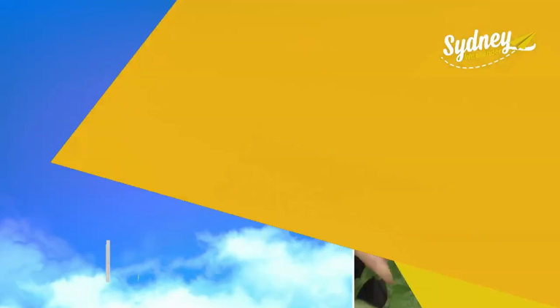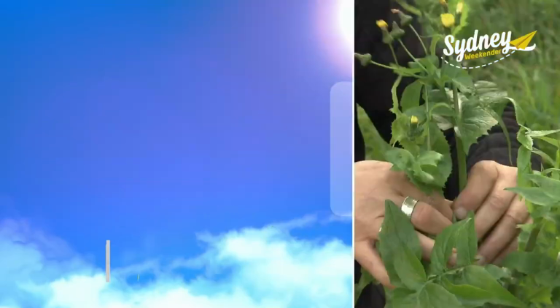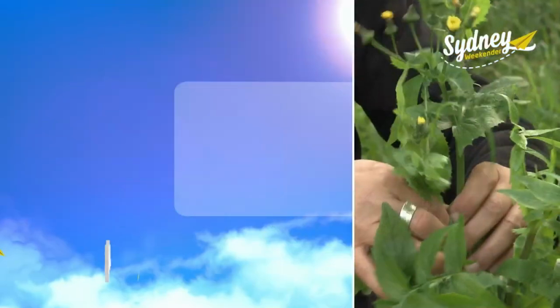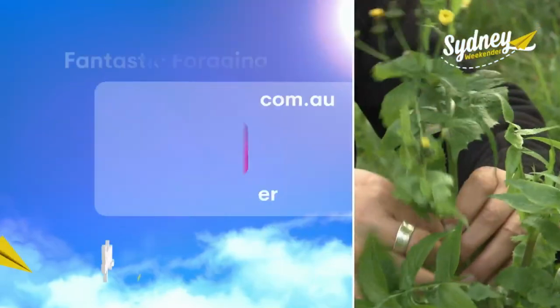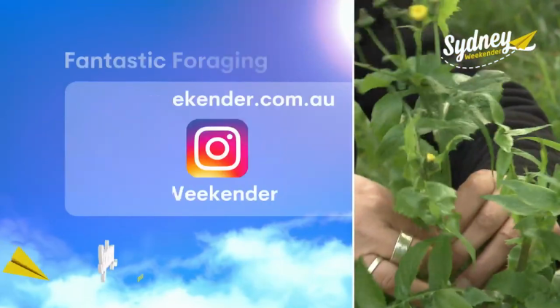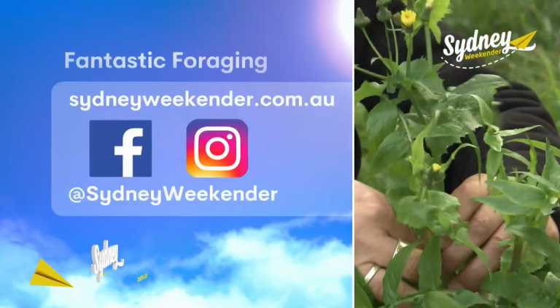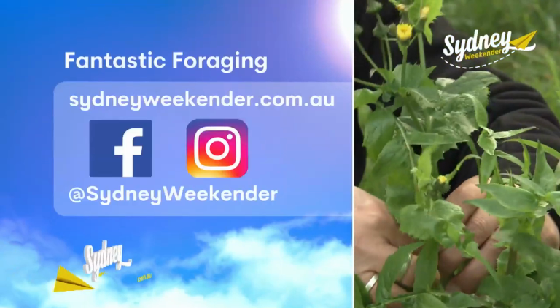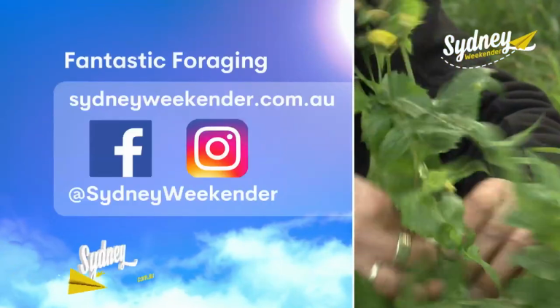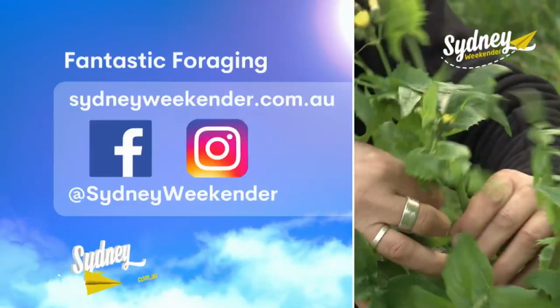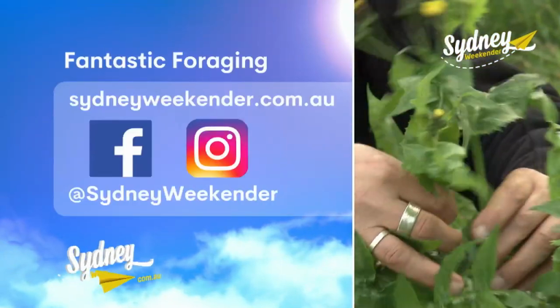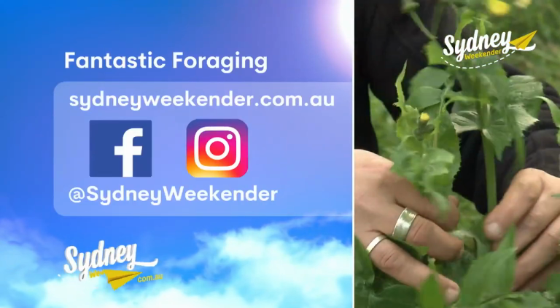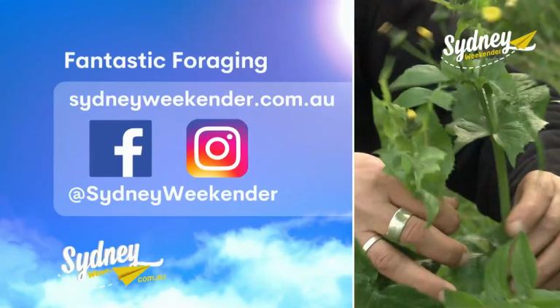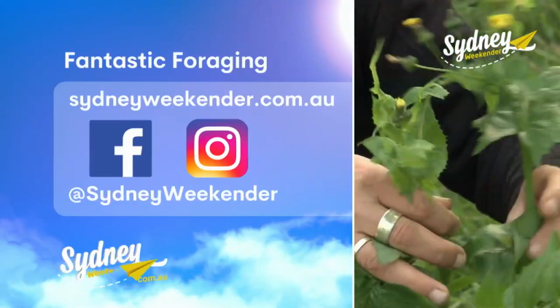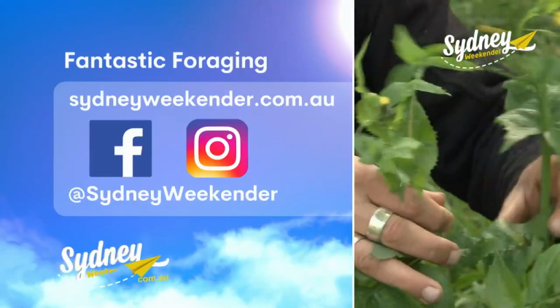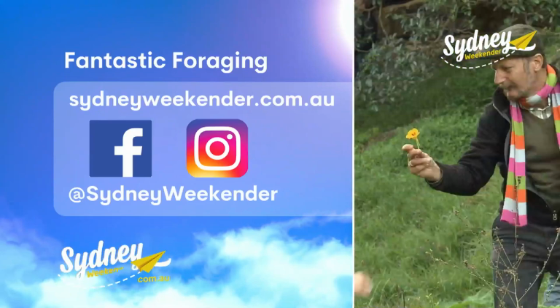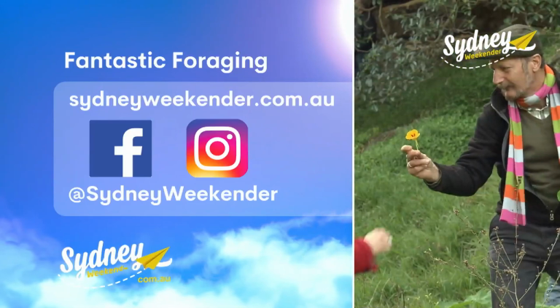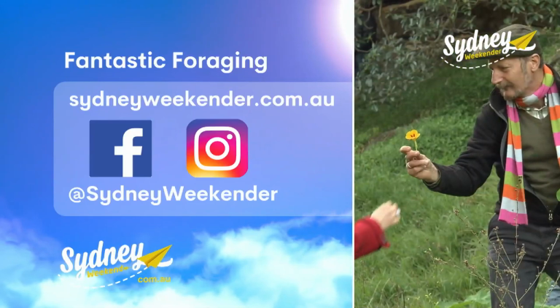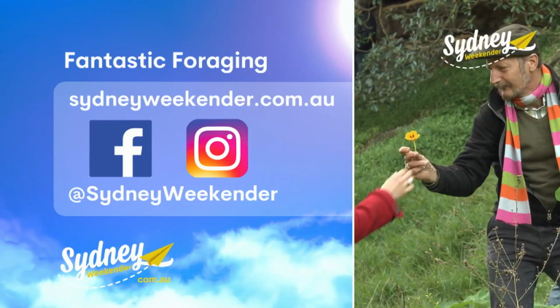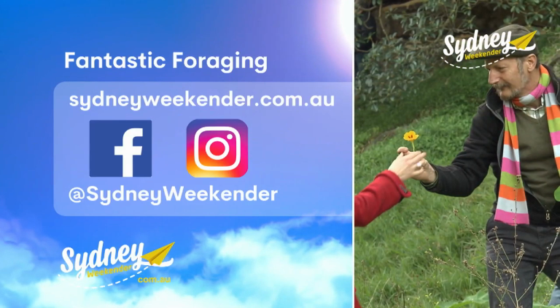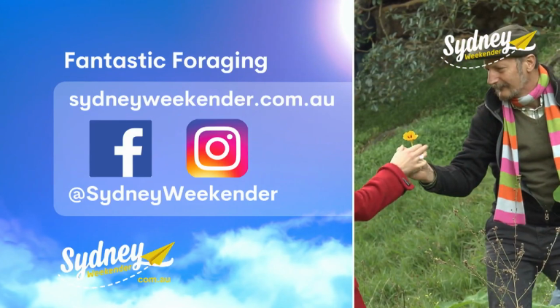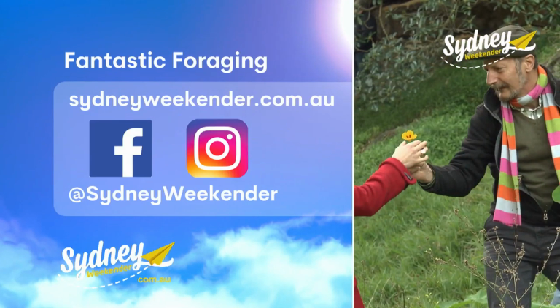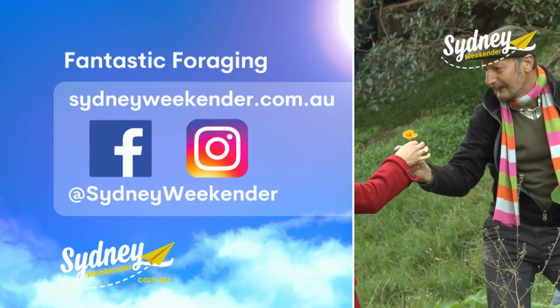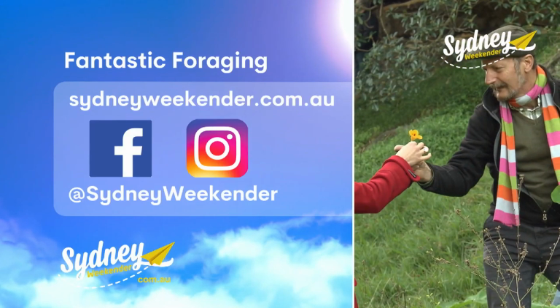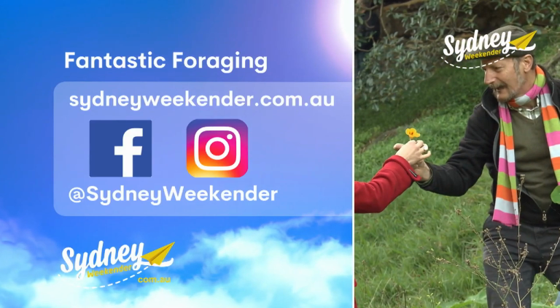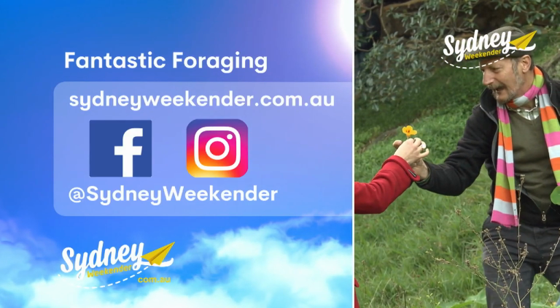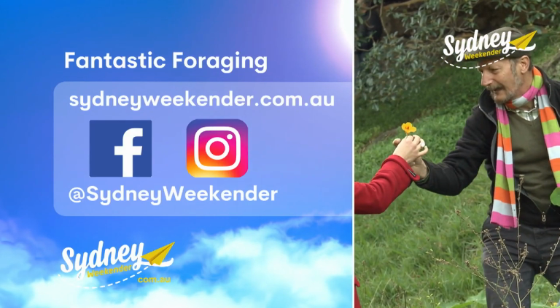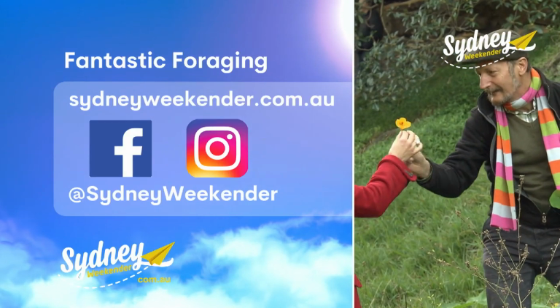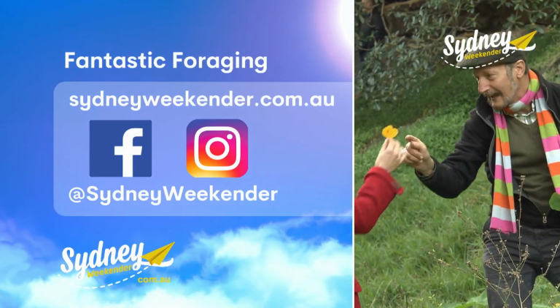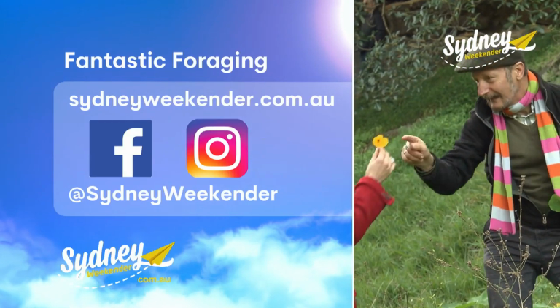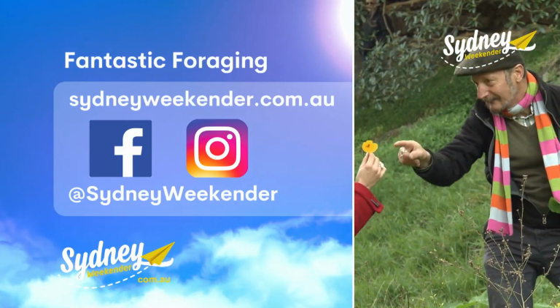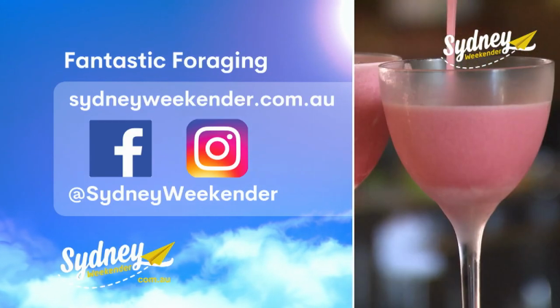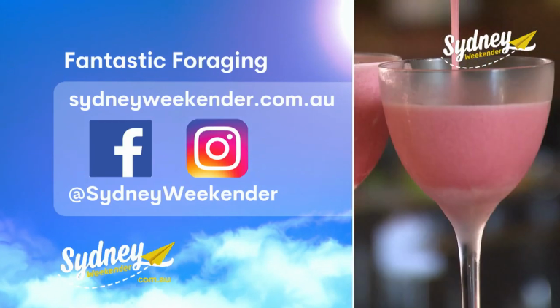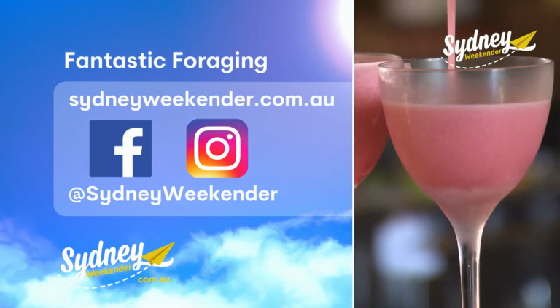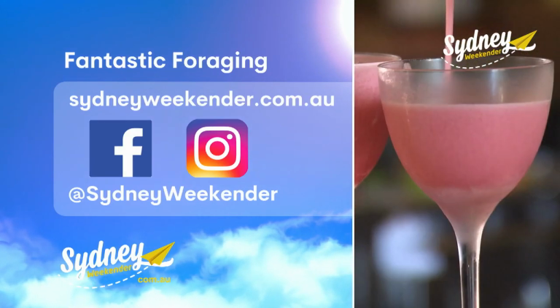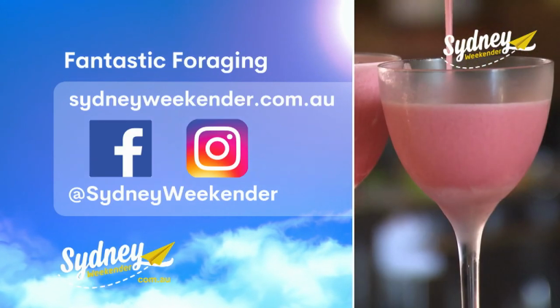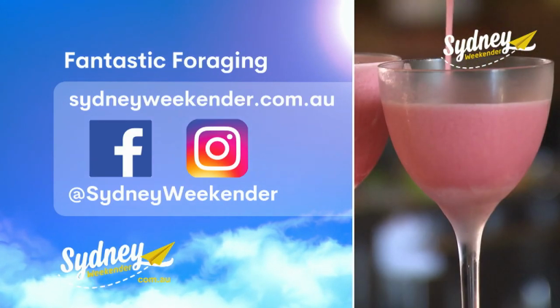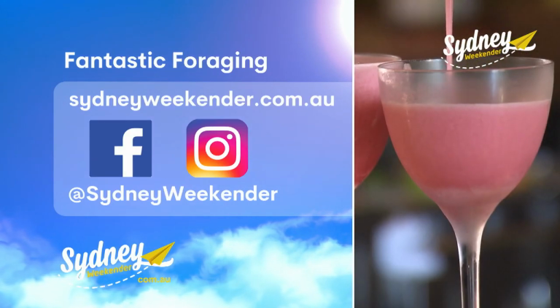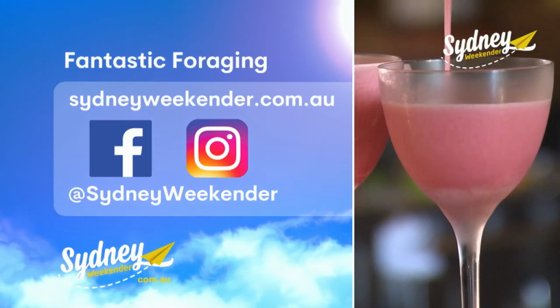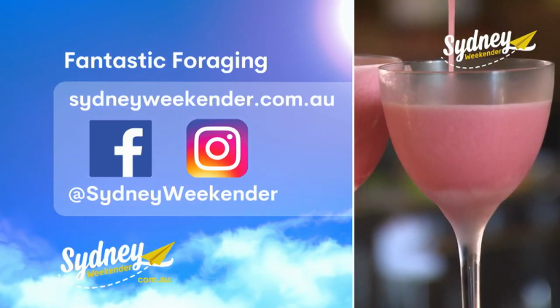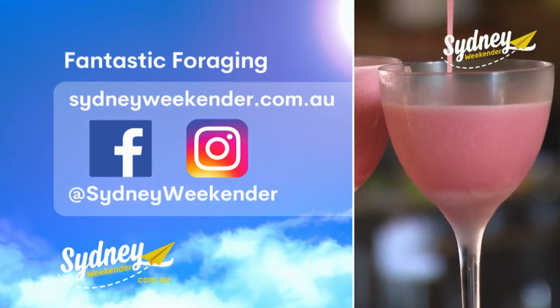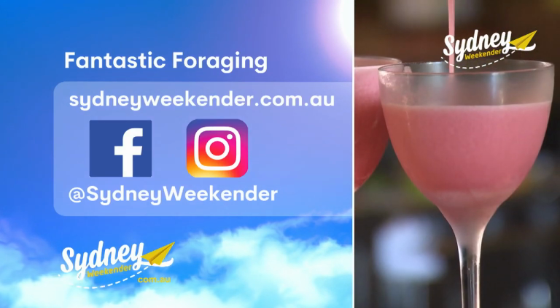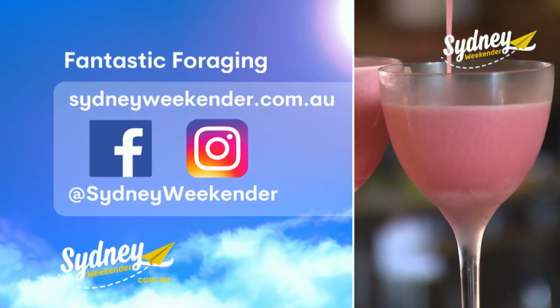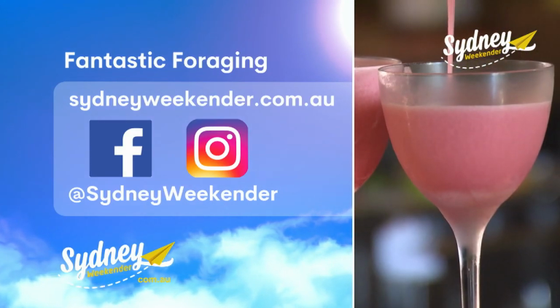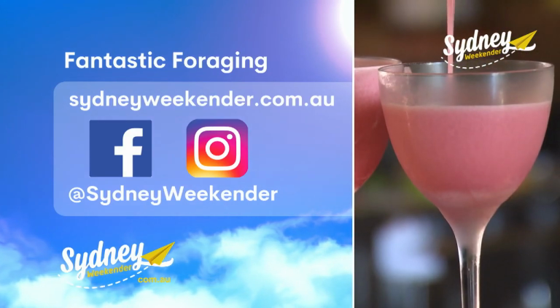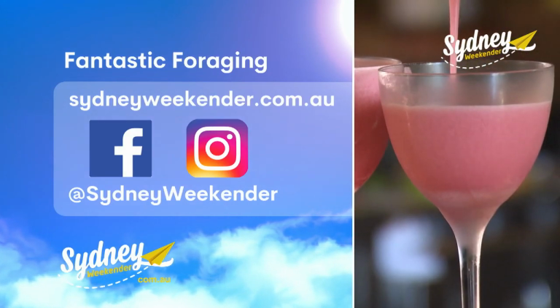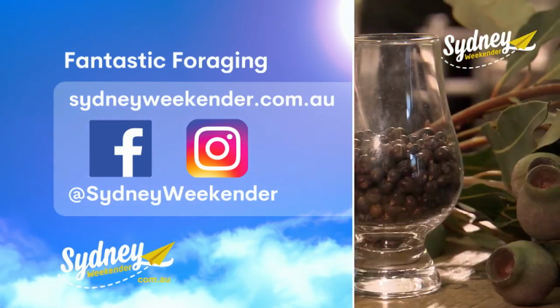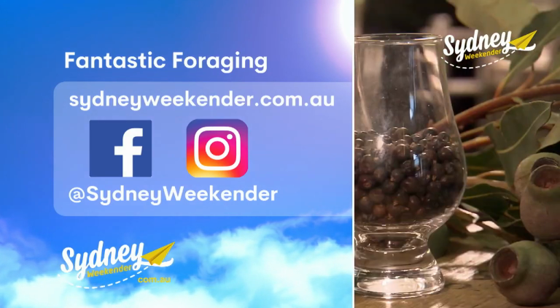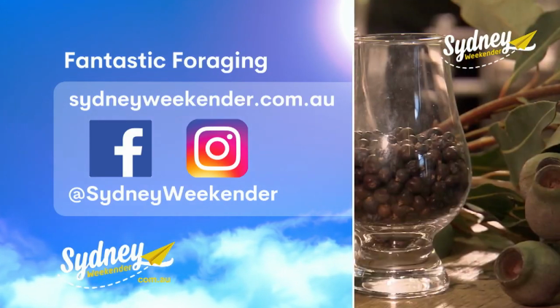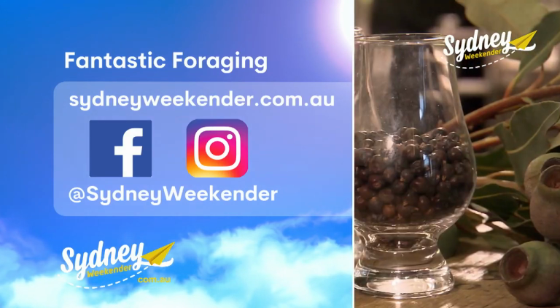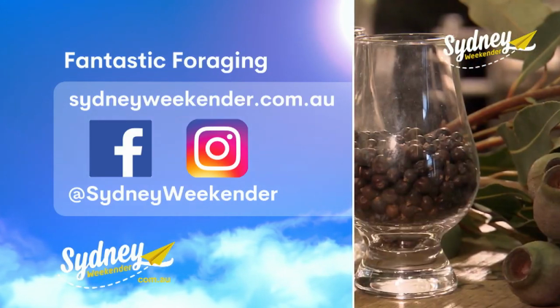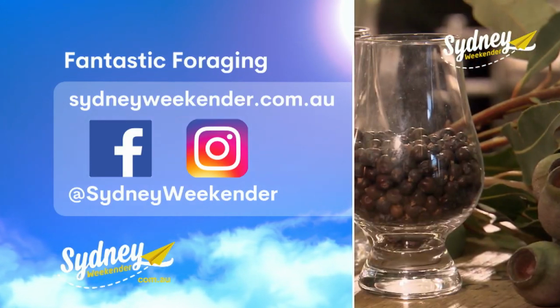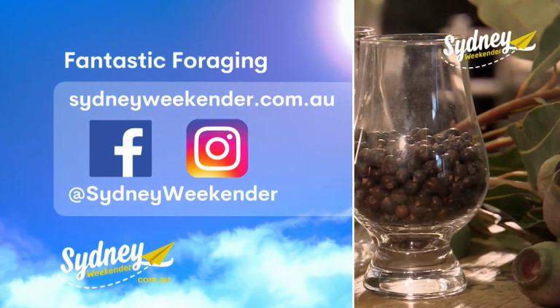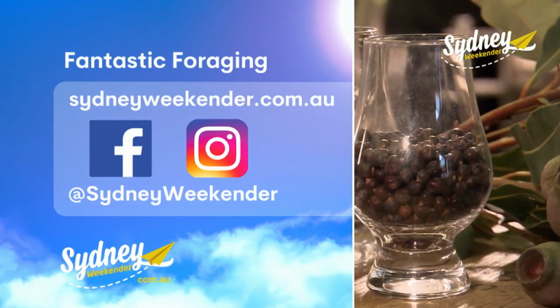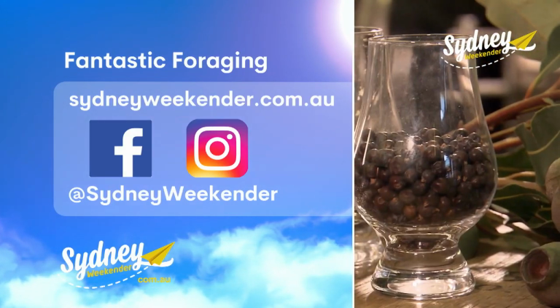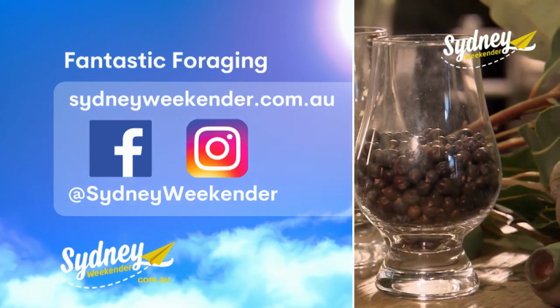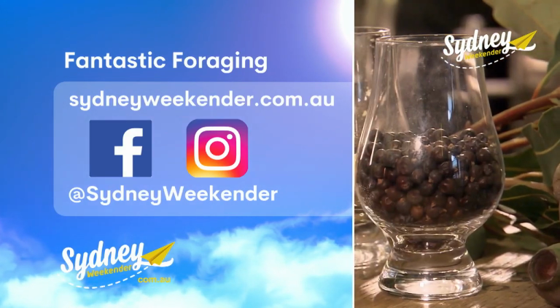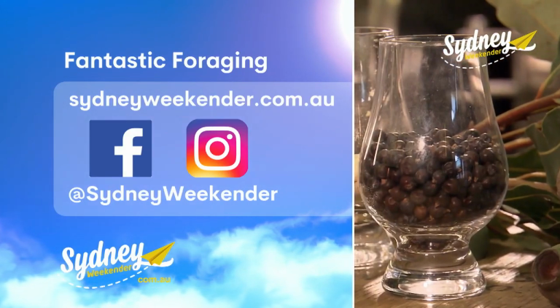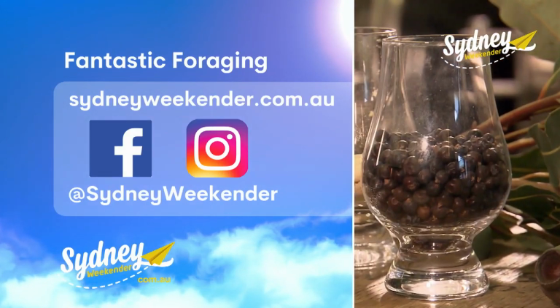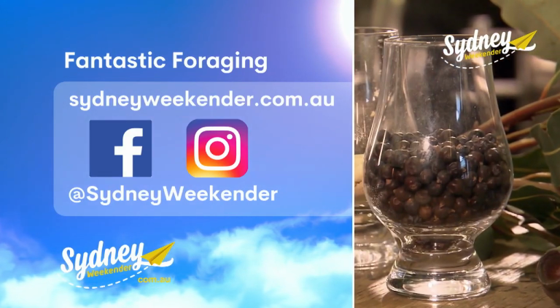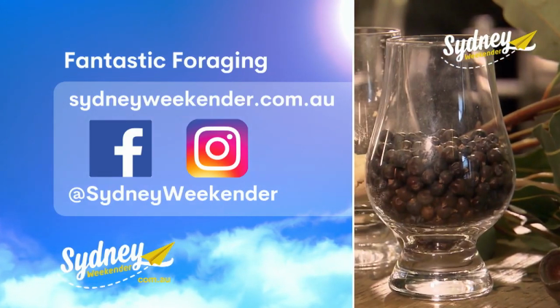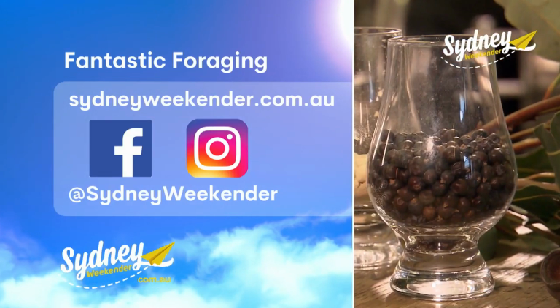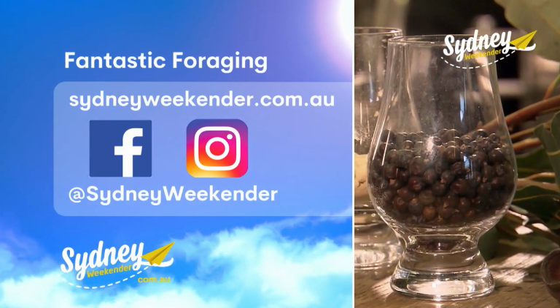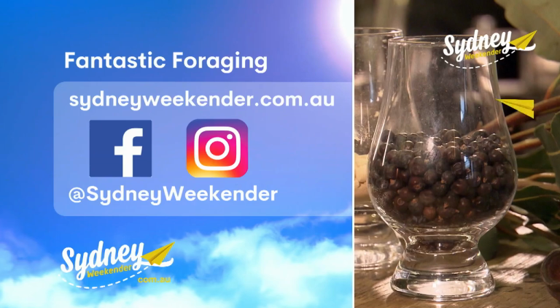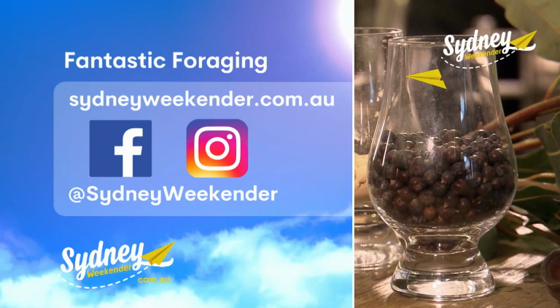If you want to pick like a pro, join a workshop. Head to sydneyweekender.com.au for all the info.